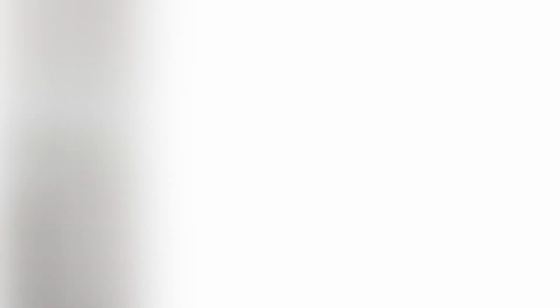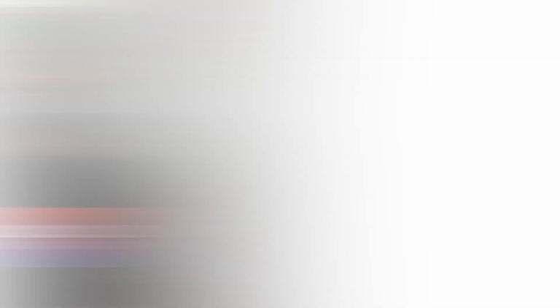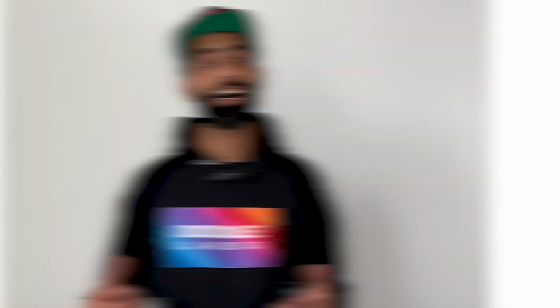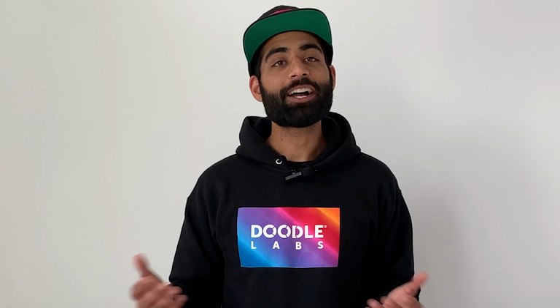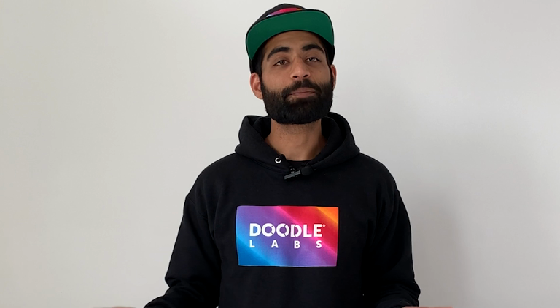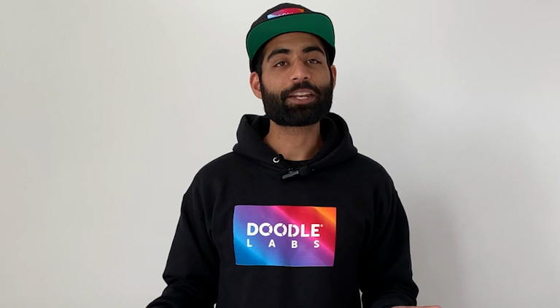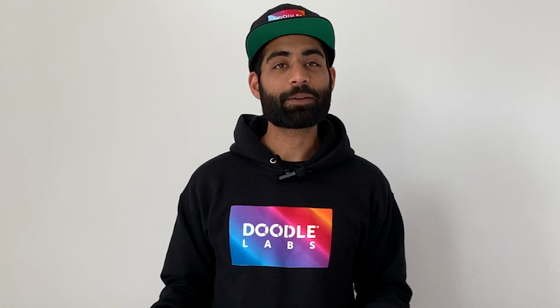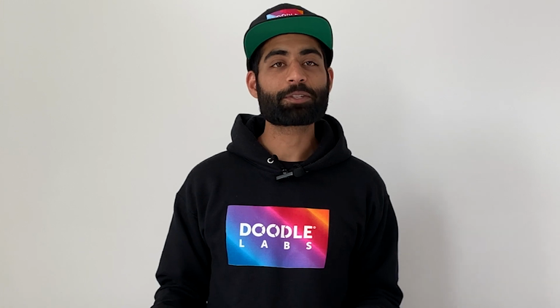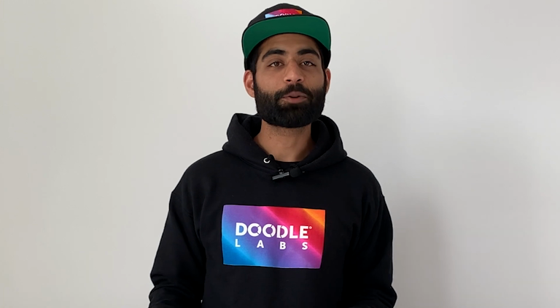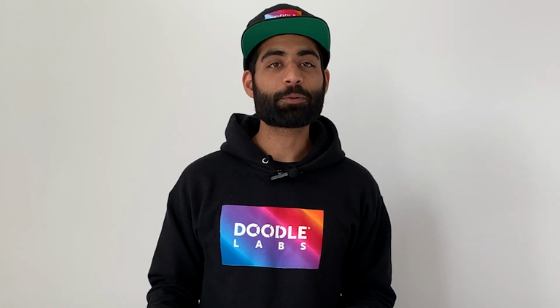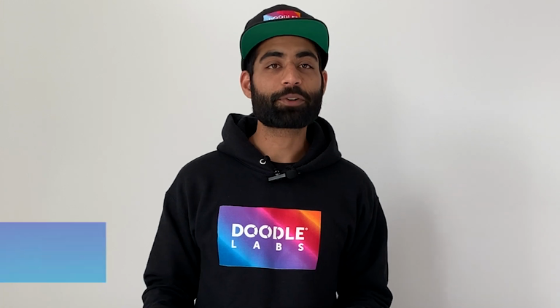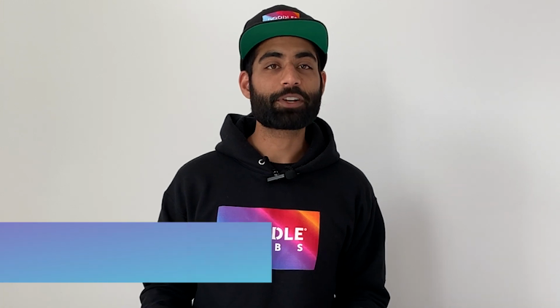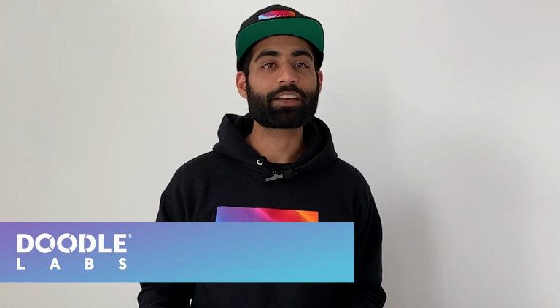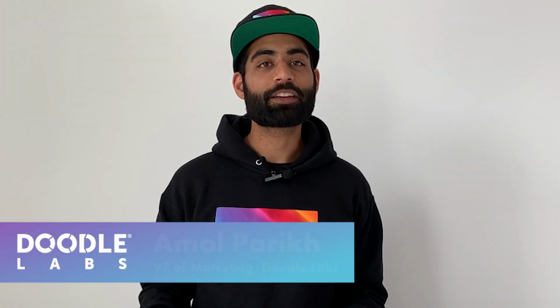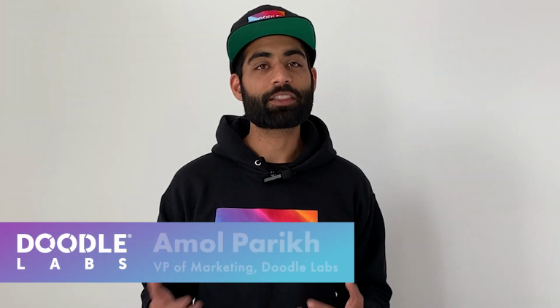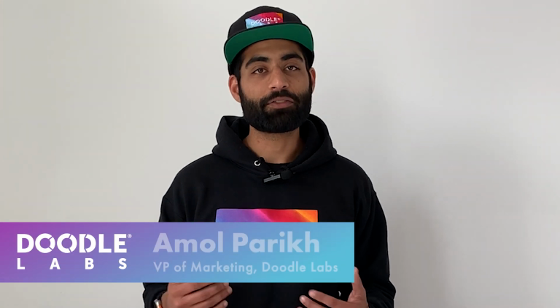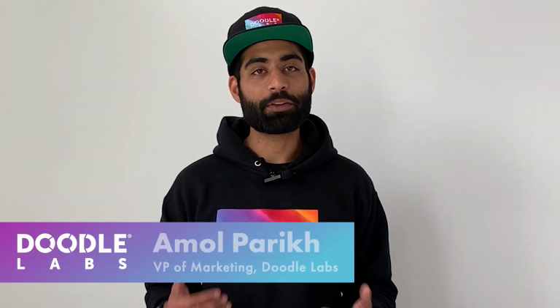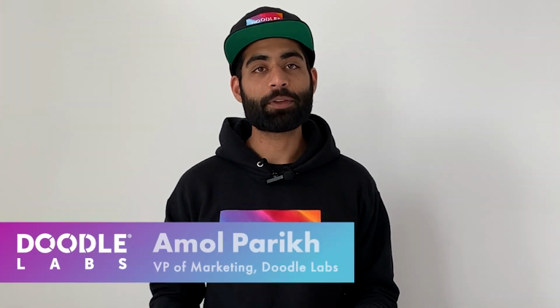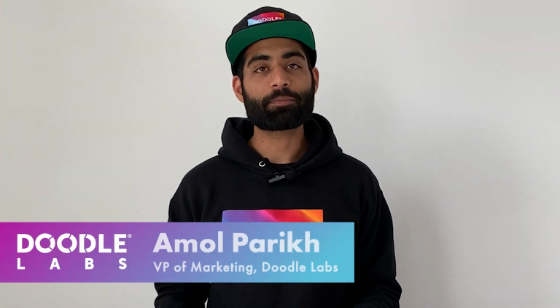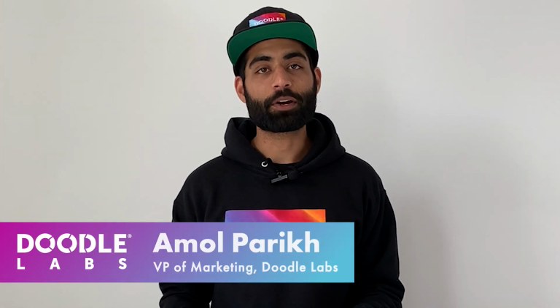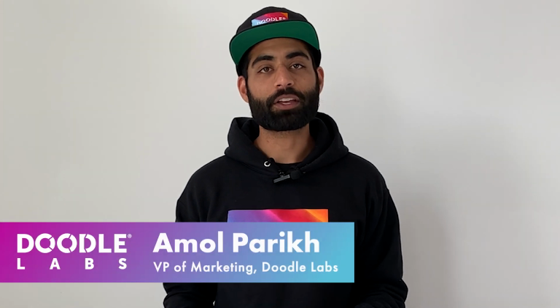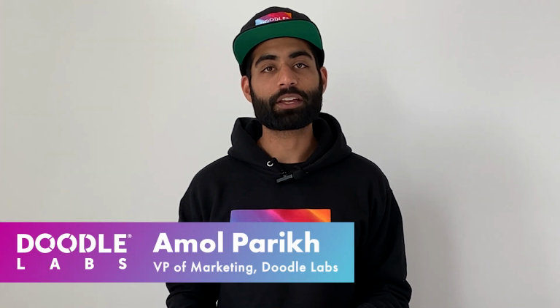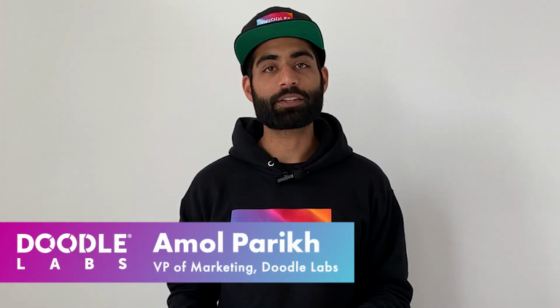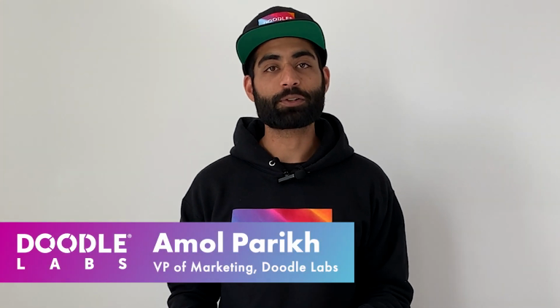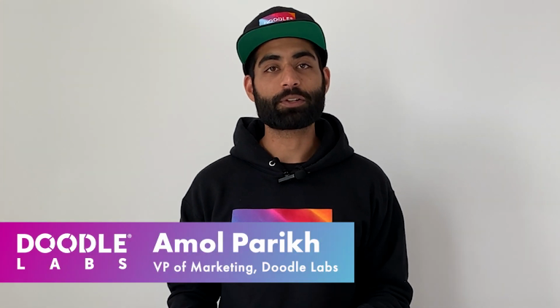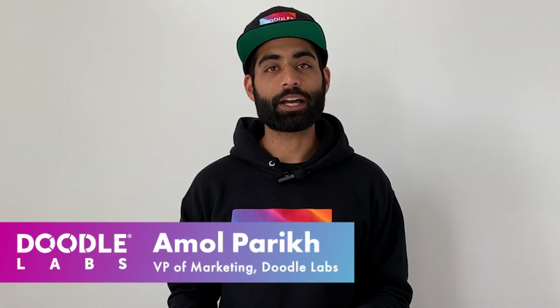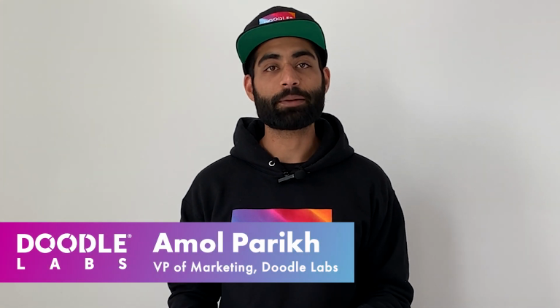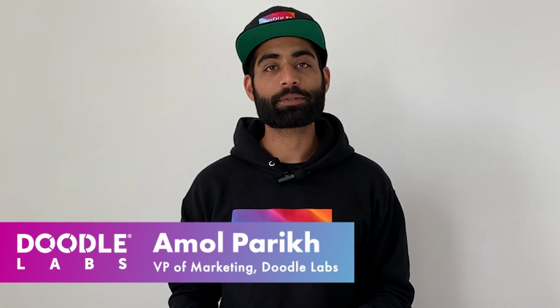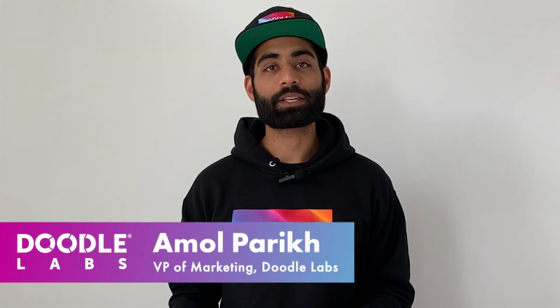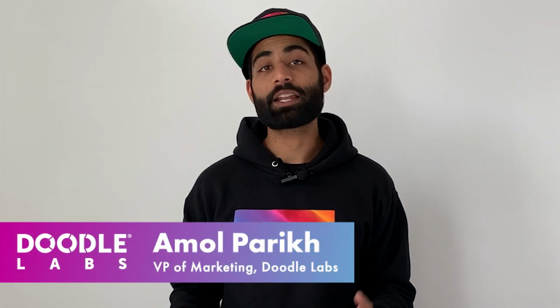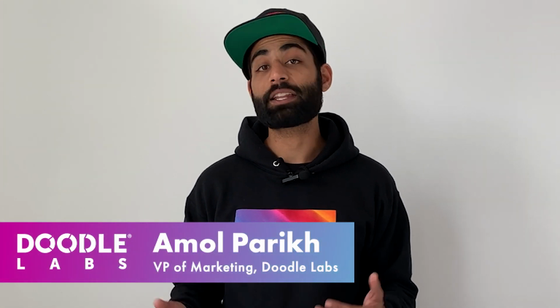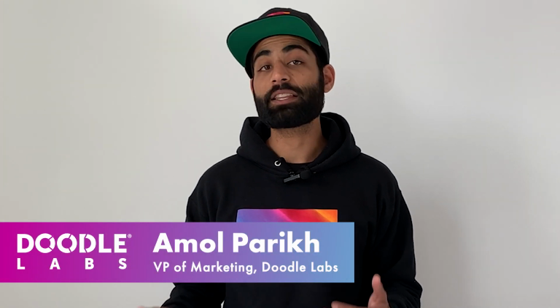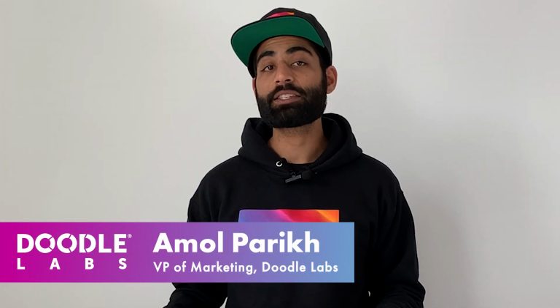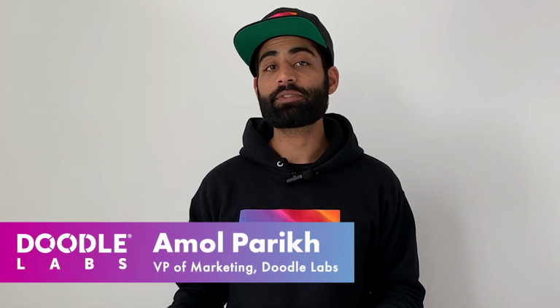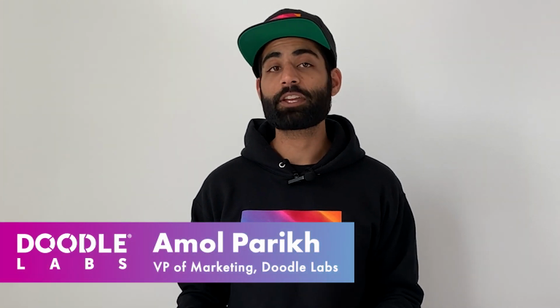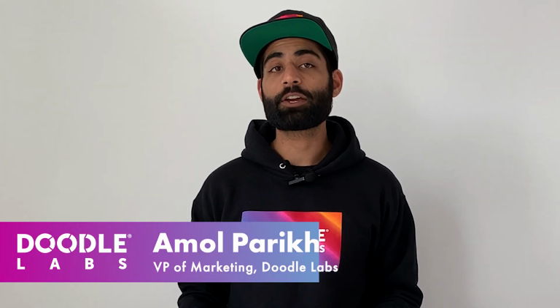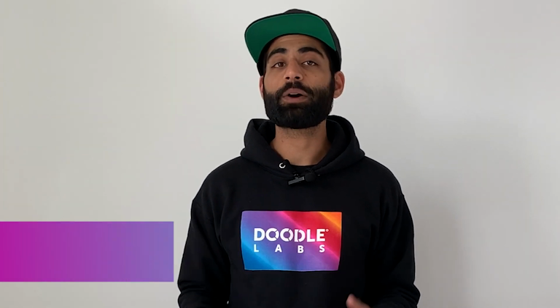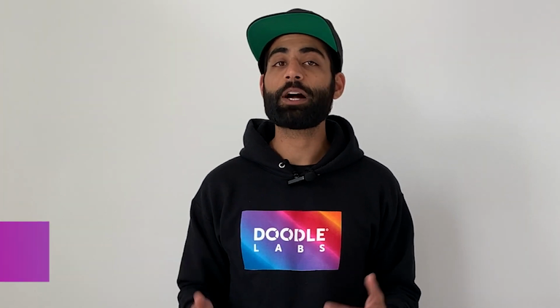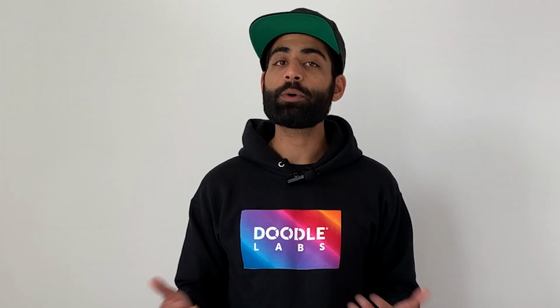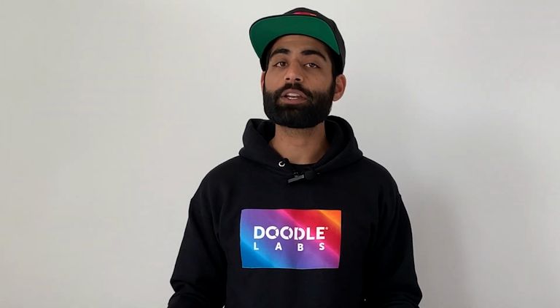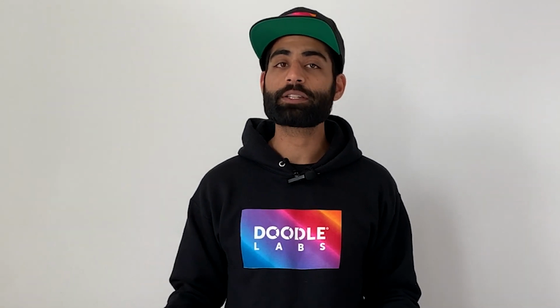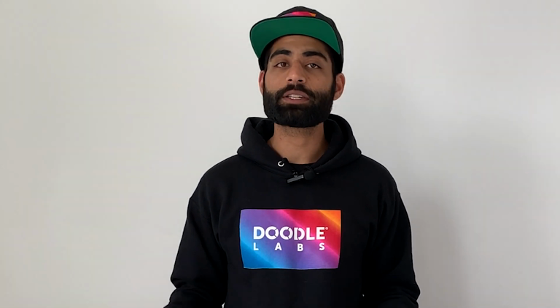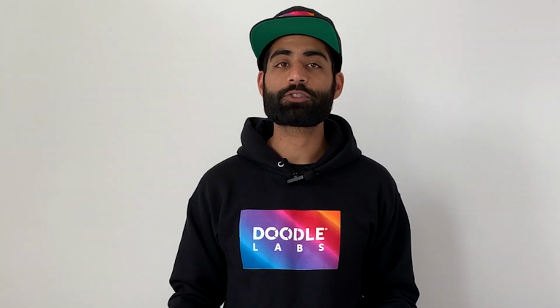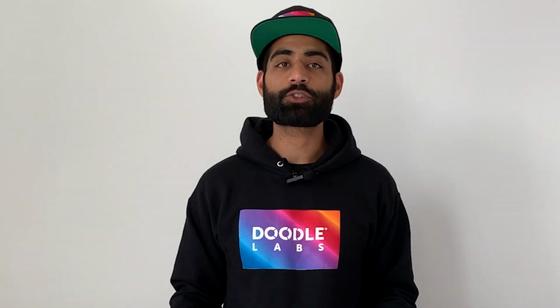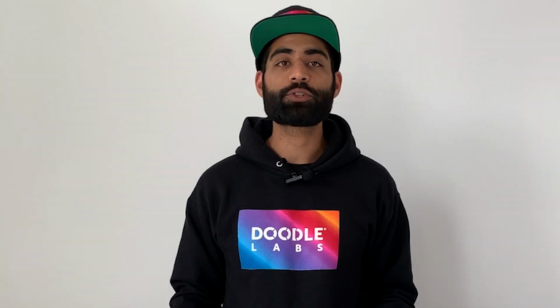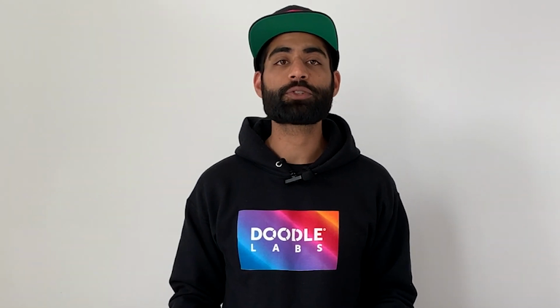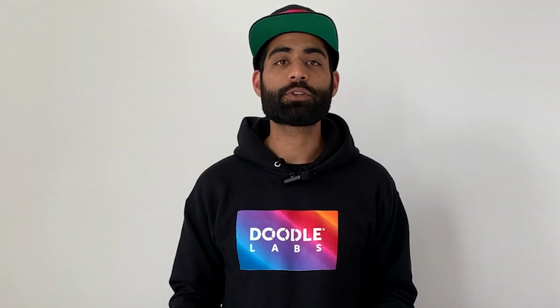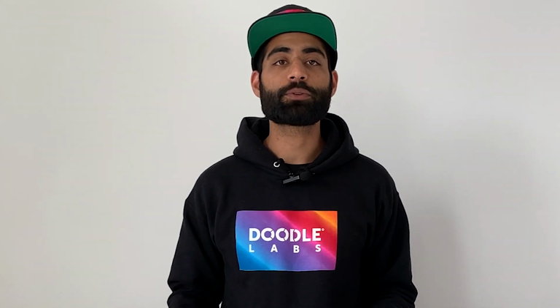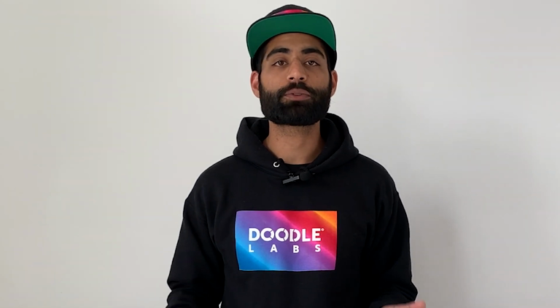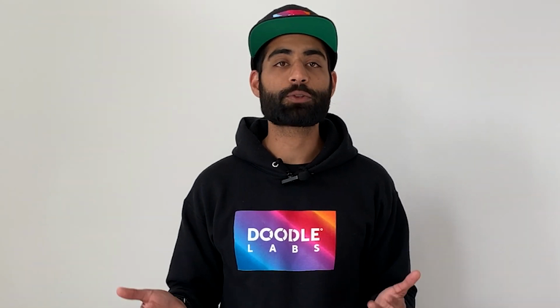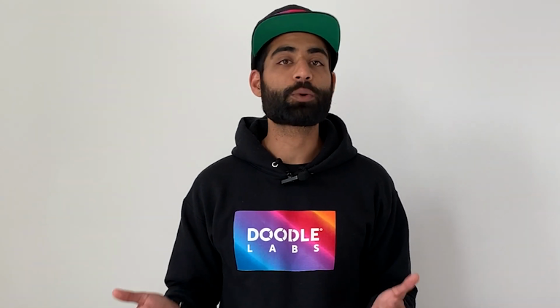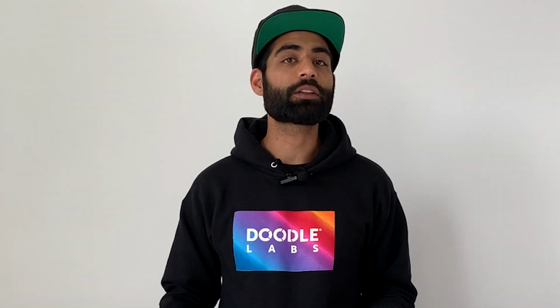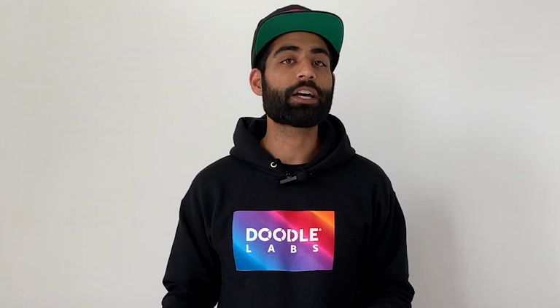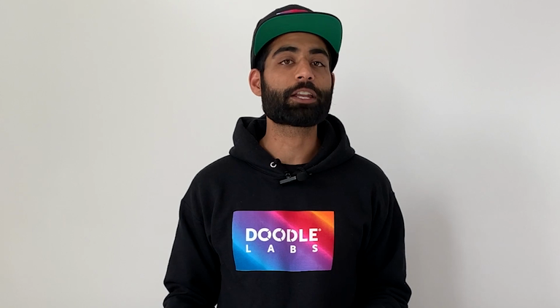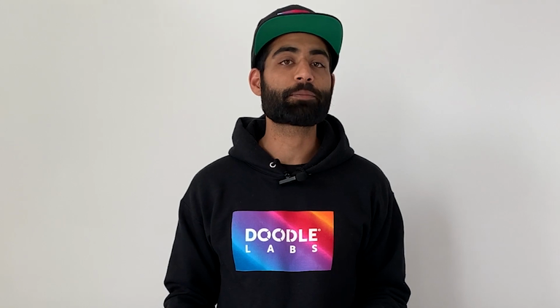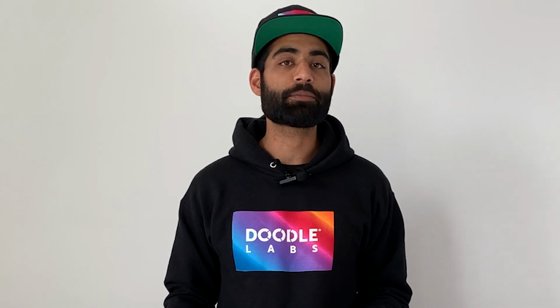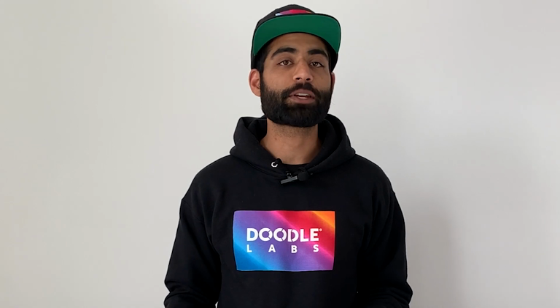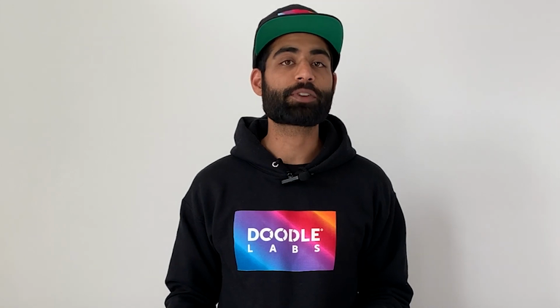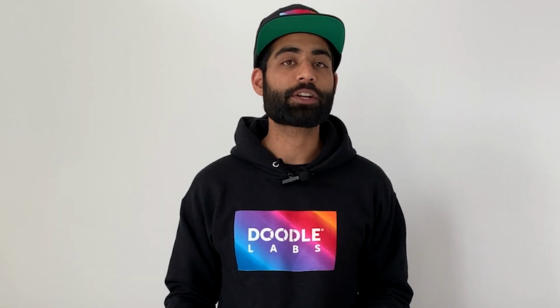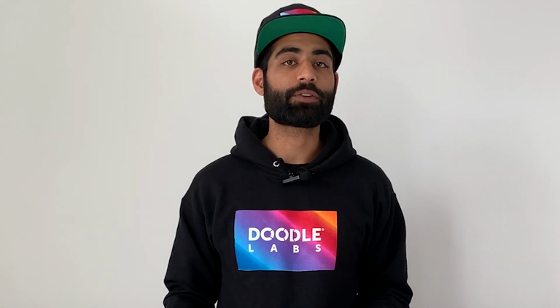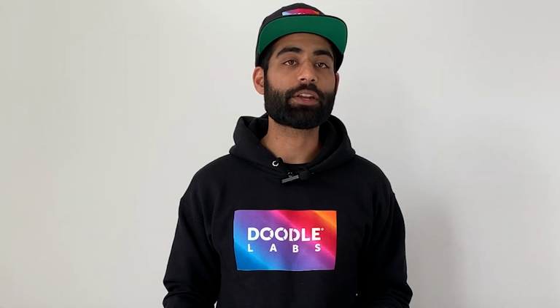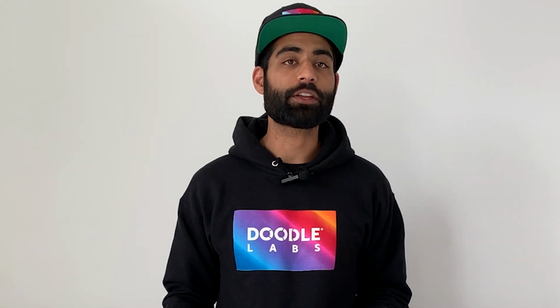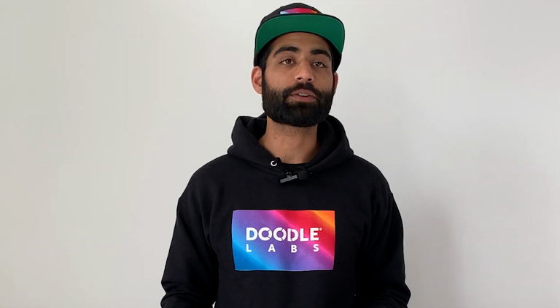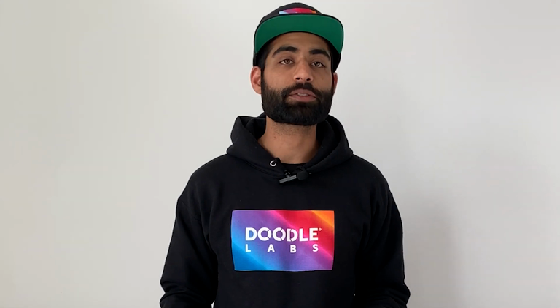Hi, my name is Amol Parikh, the VP of Marketing at Doodle Labs, and in this video I wanted to introduce you to our lineup of MeshRider radios.